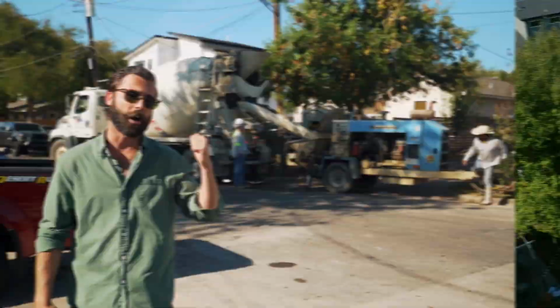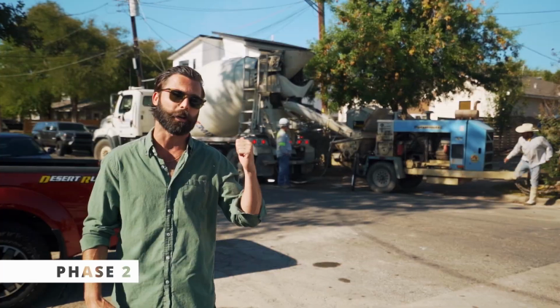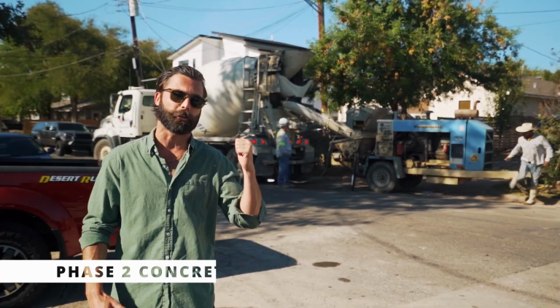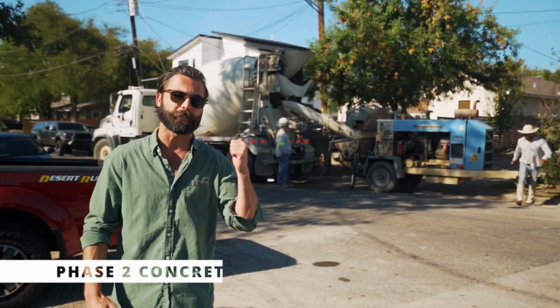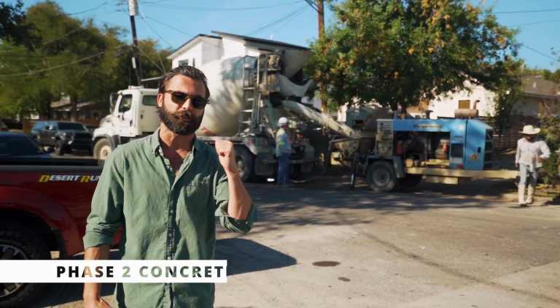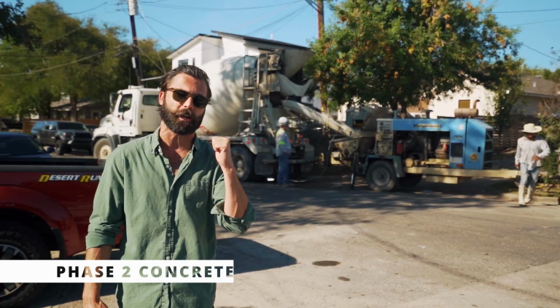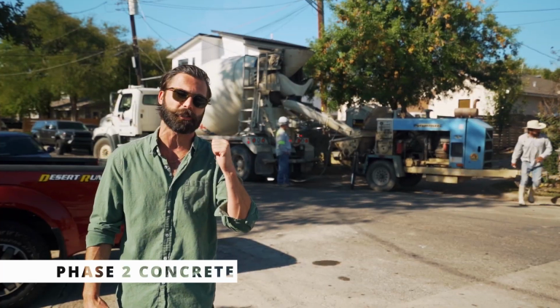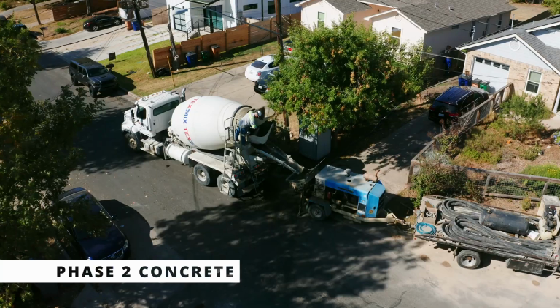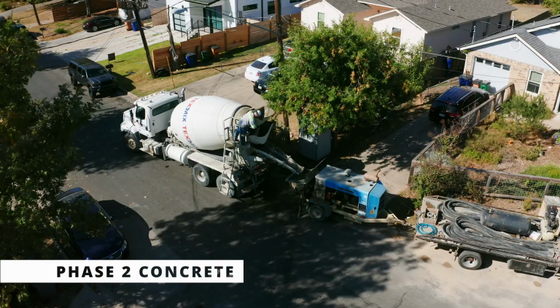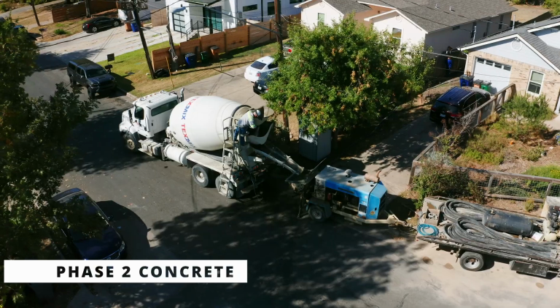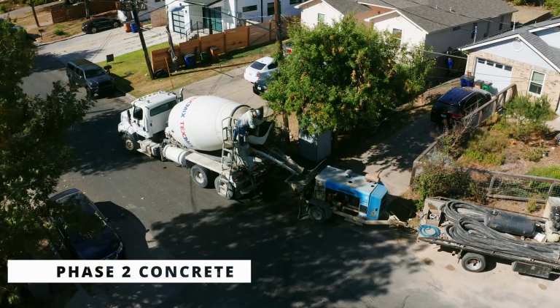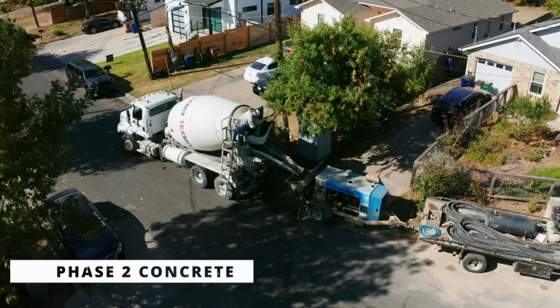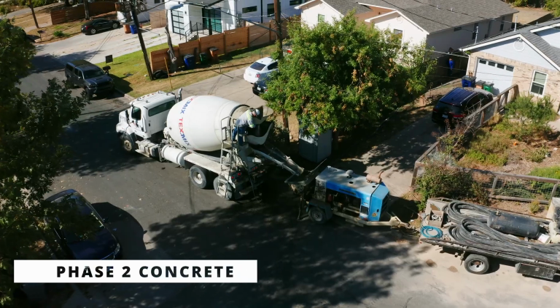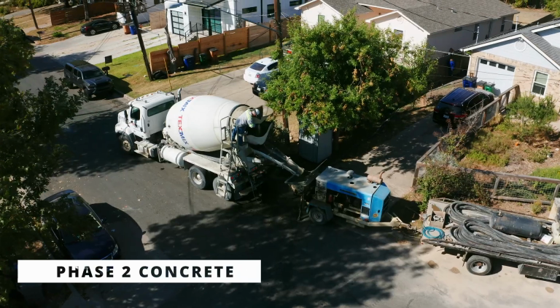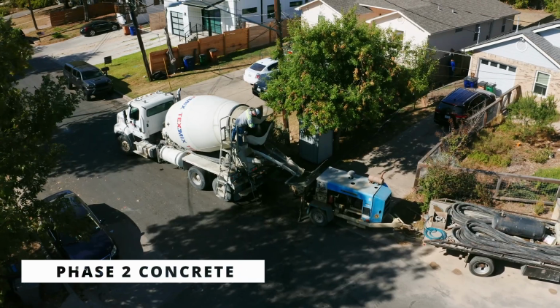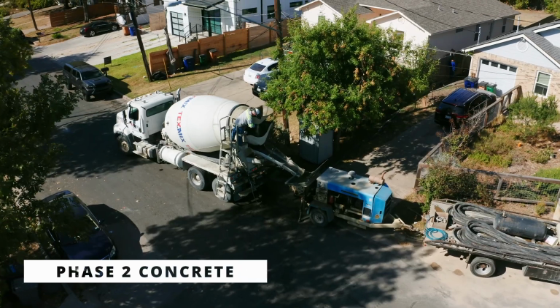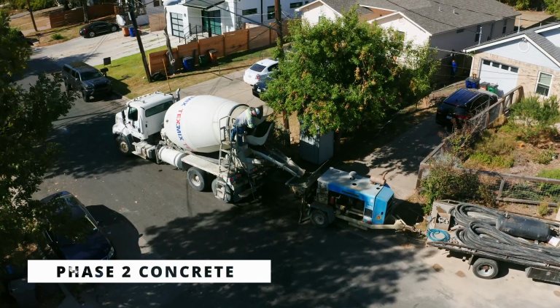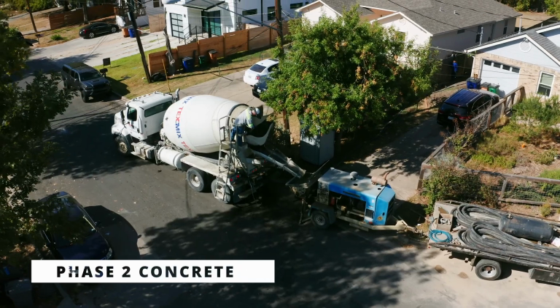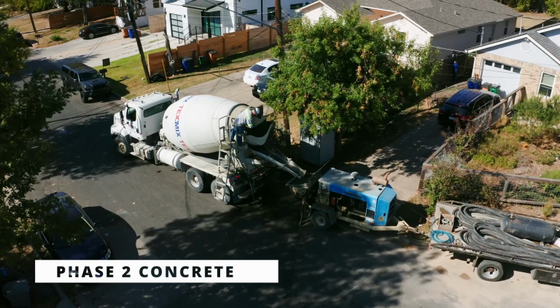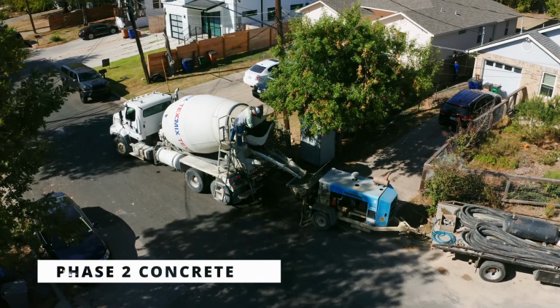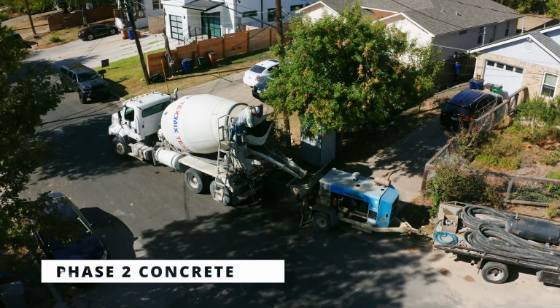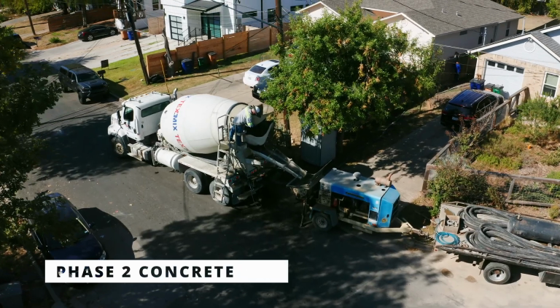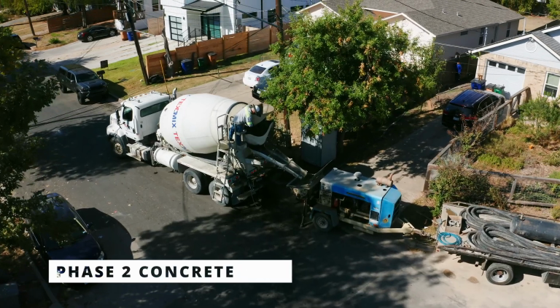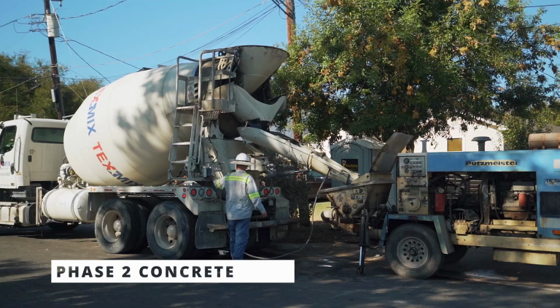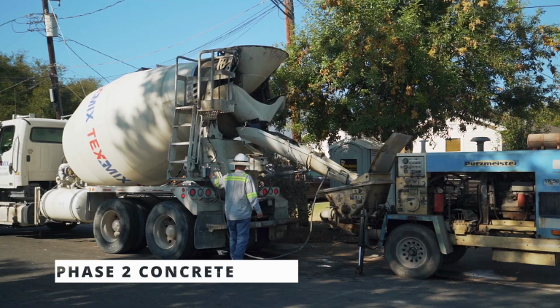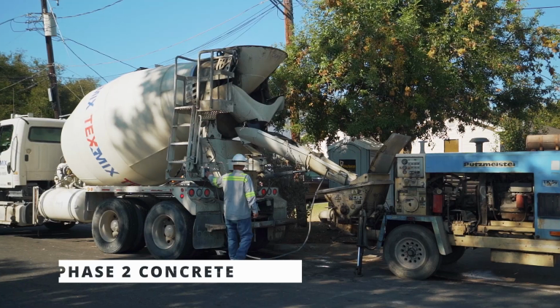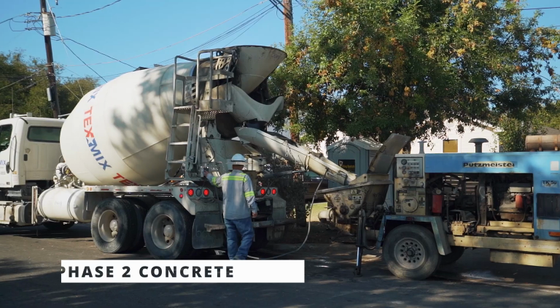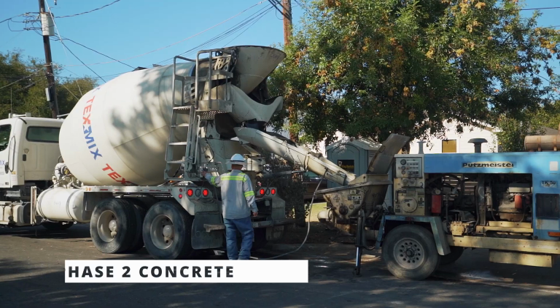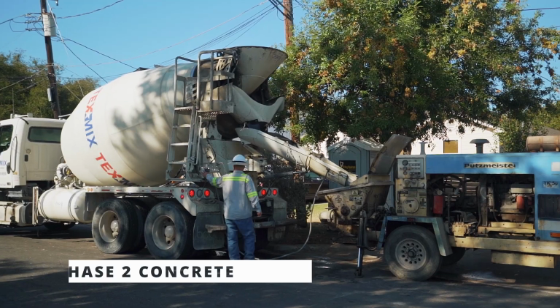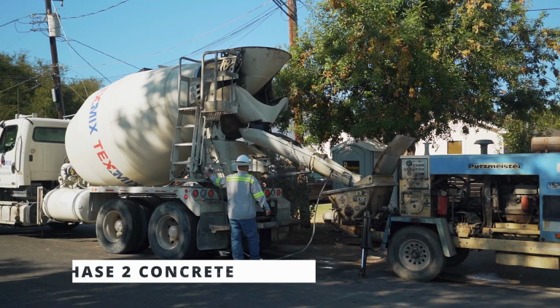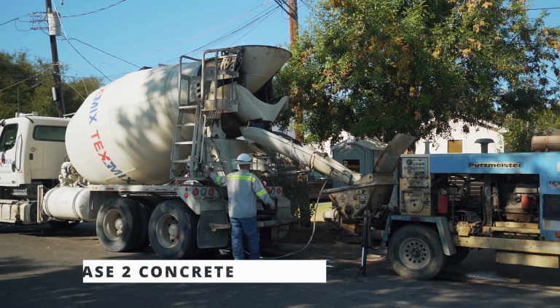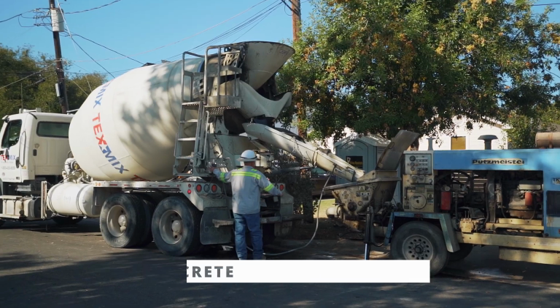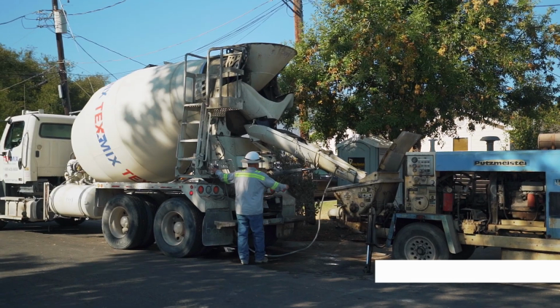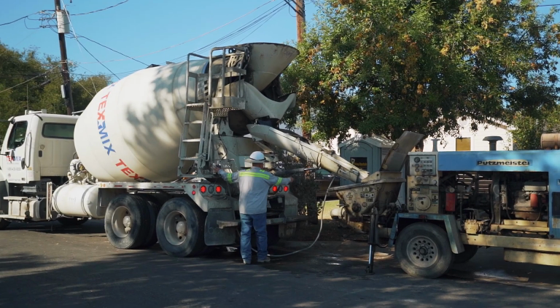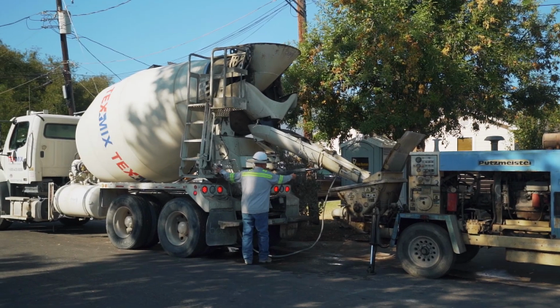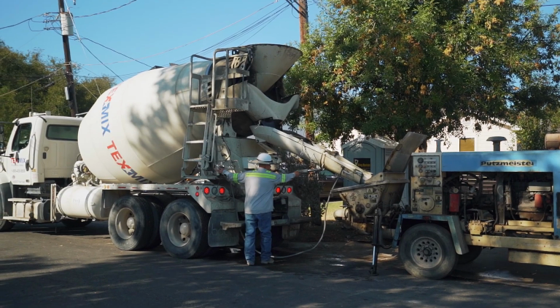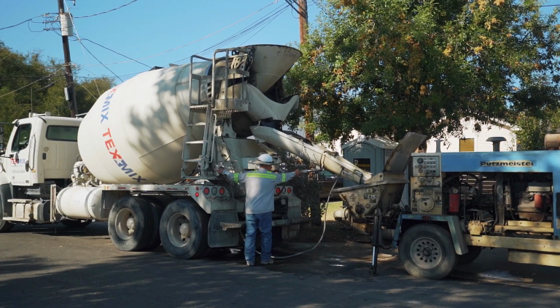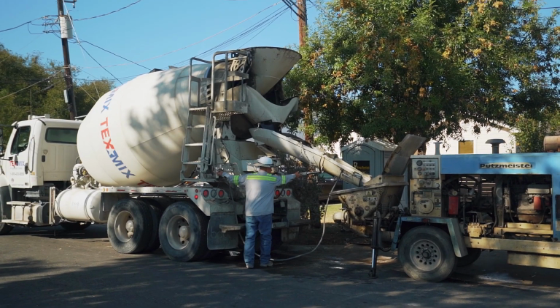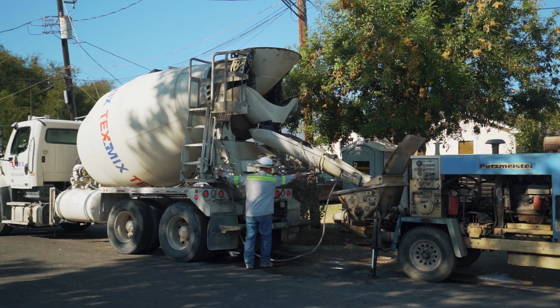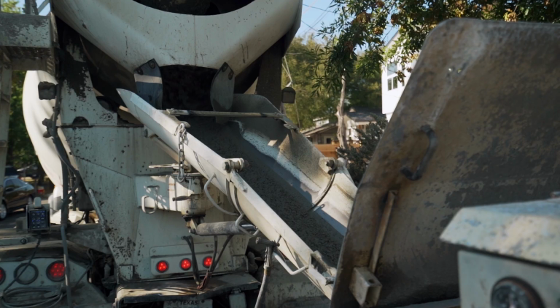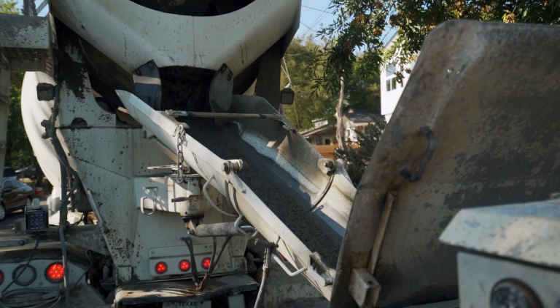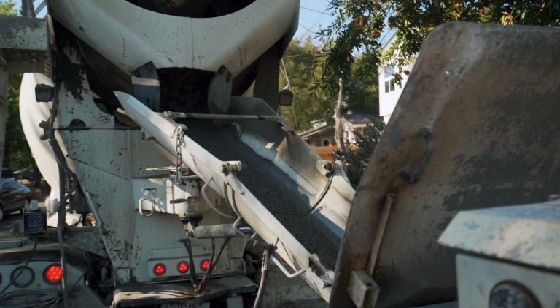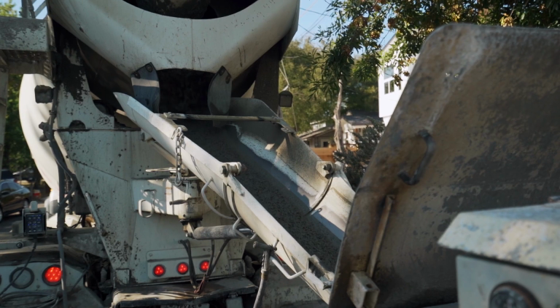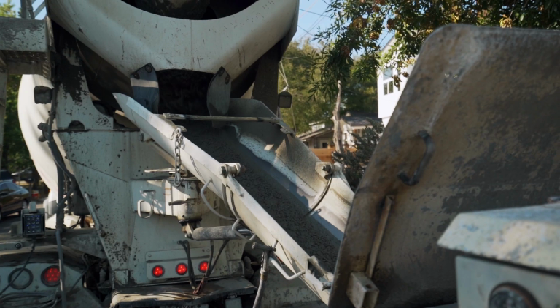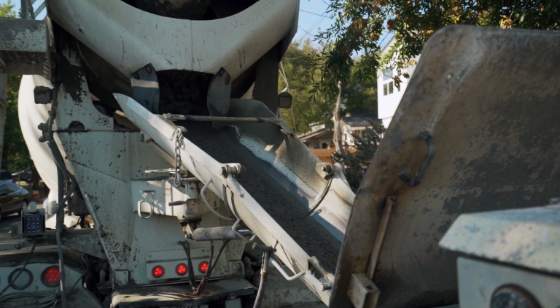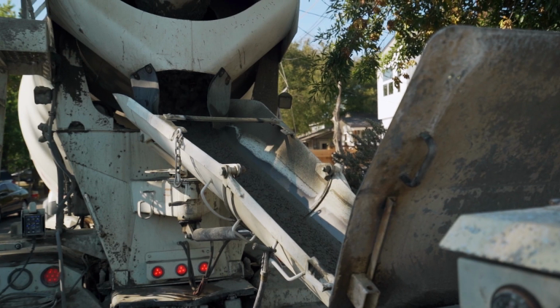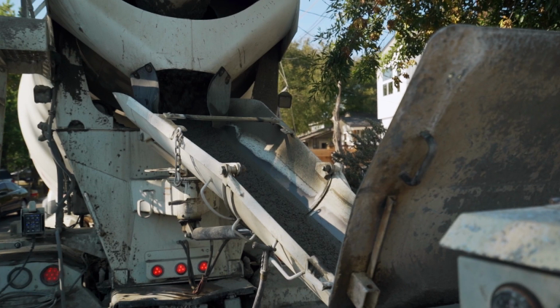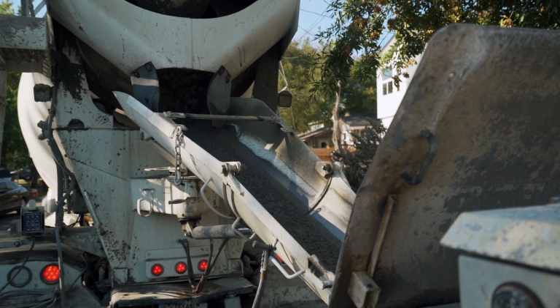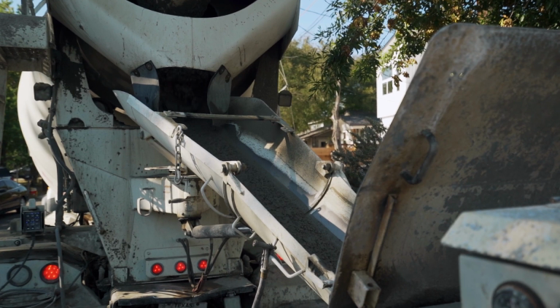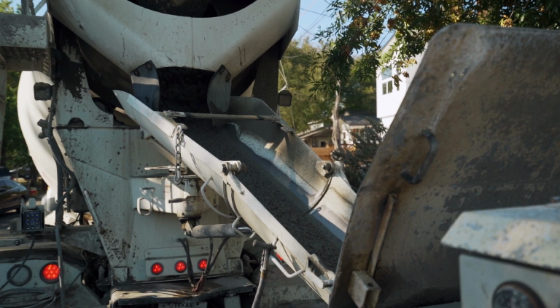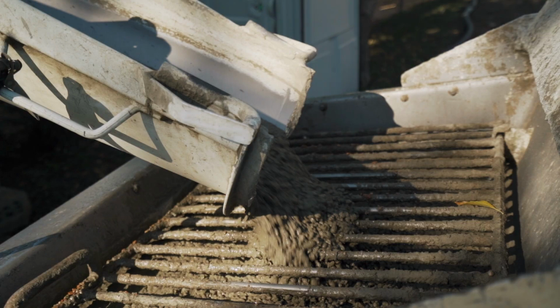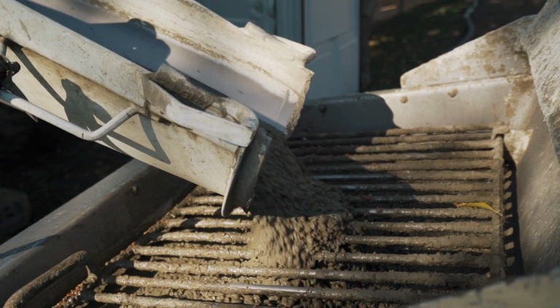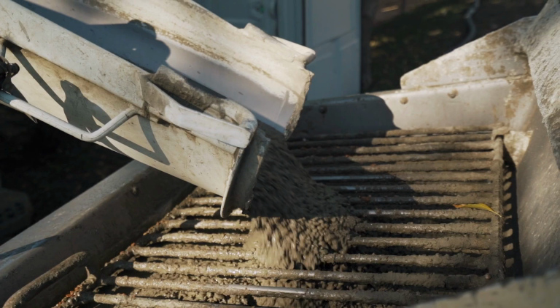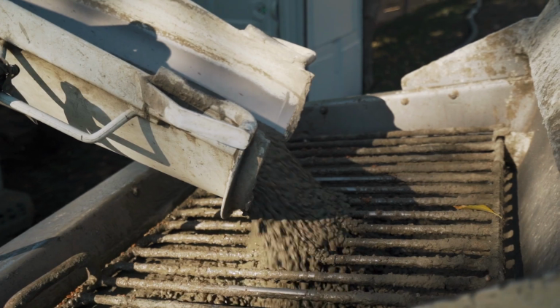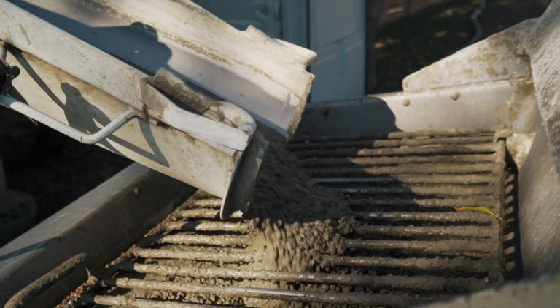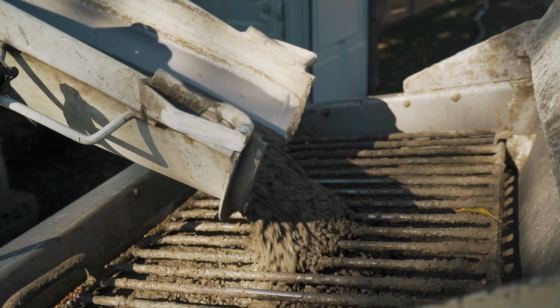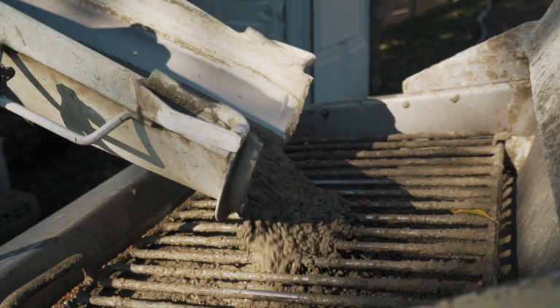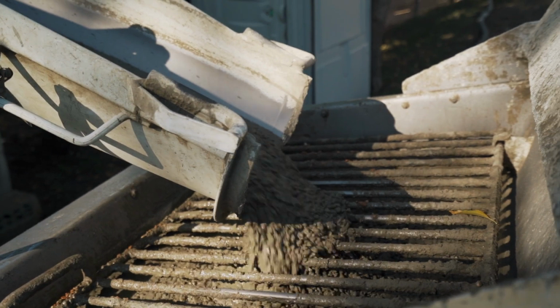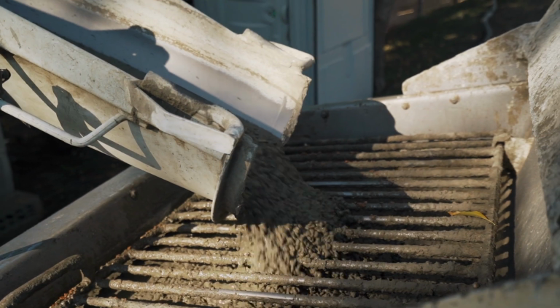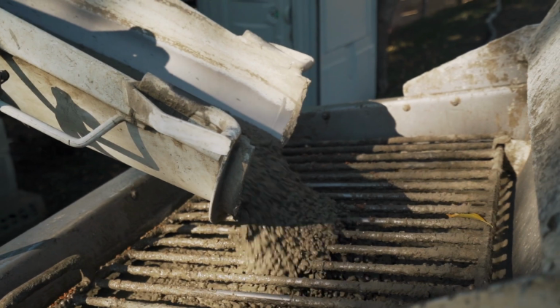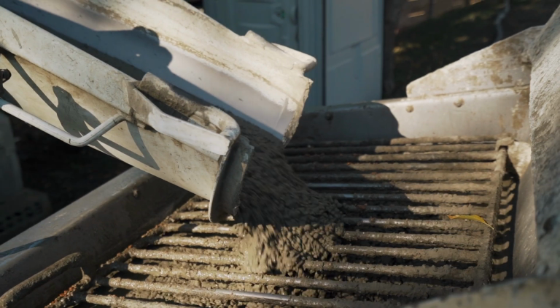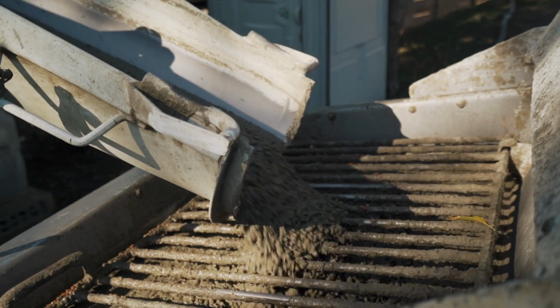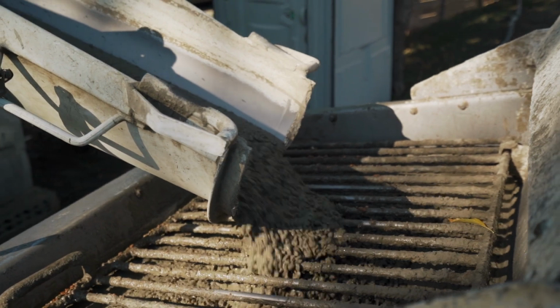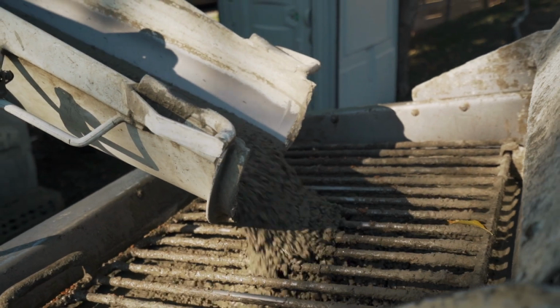The concrete truck just showed up. We're going to be putting concrete into that pump and then that pump is going to get it about 250 feet into the backyard.